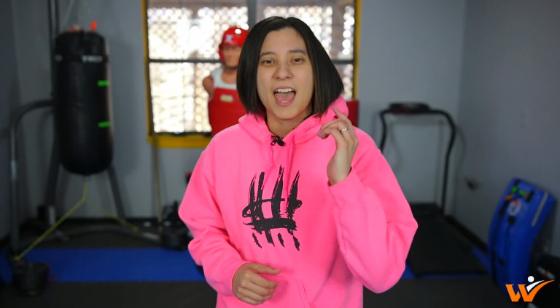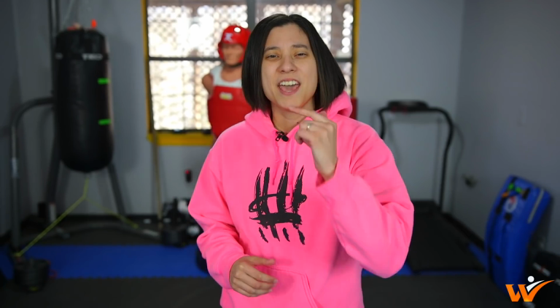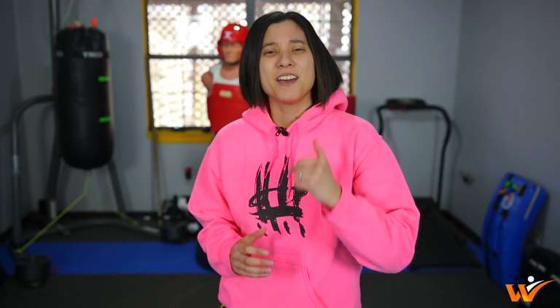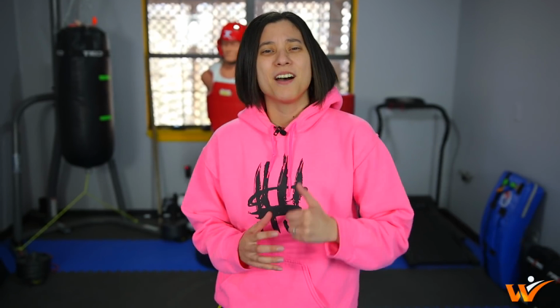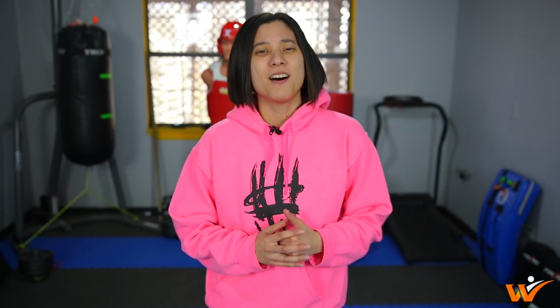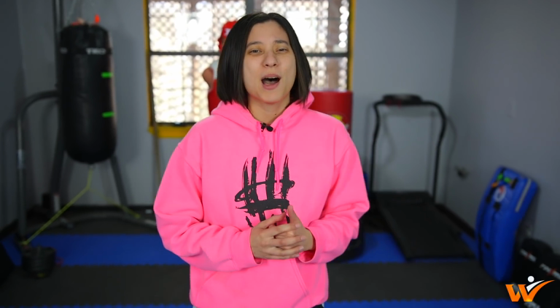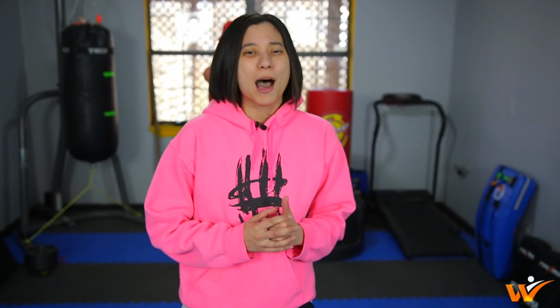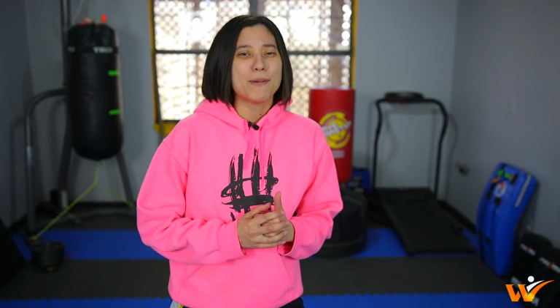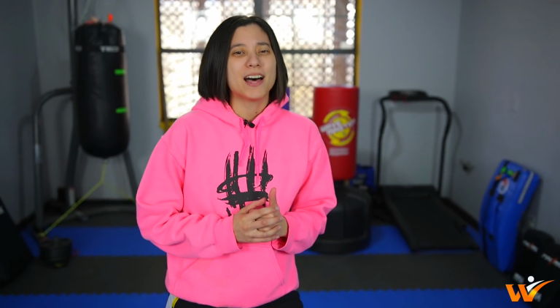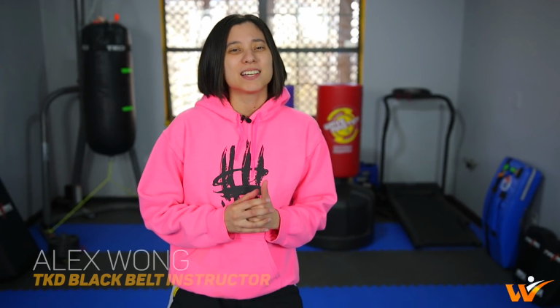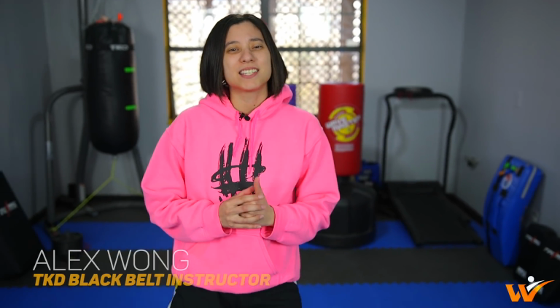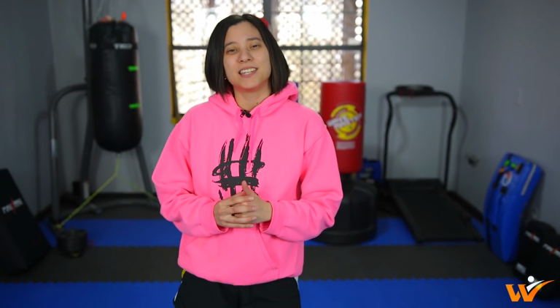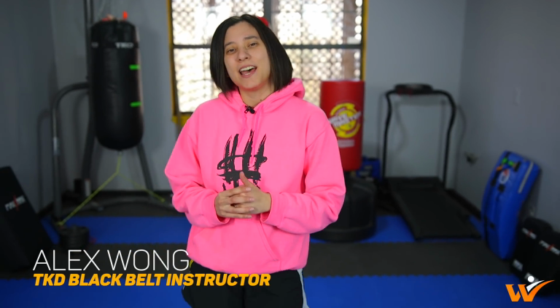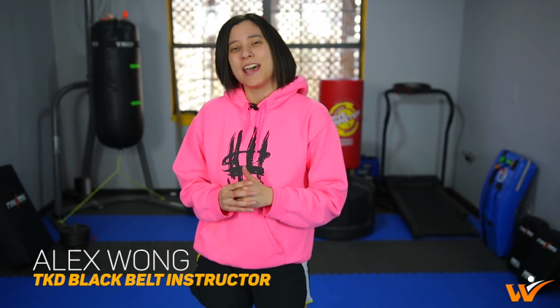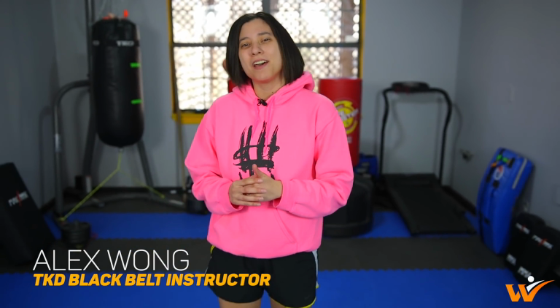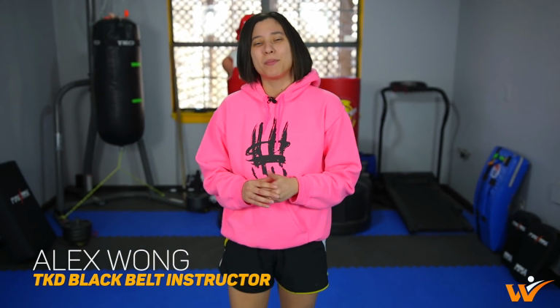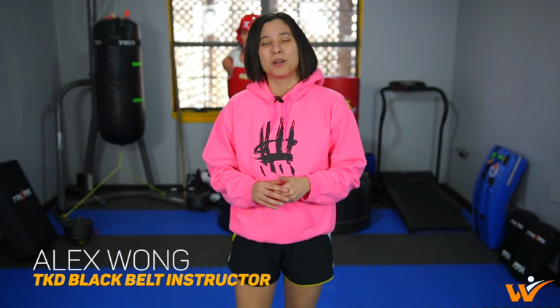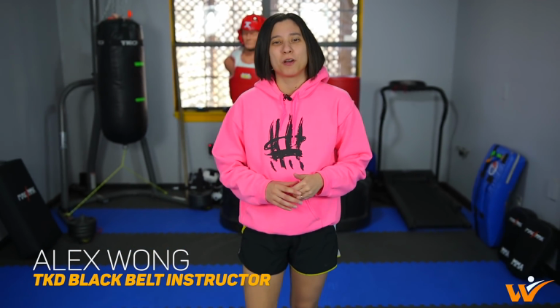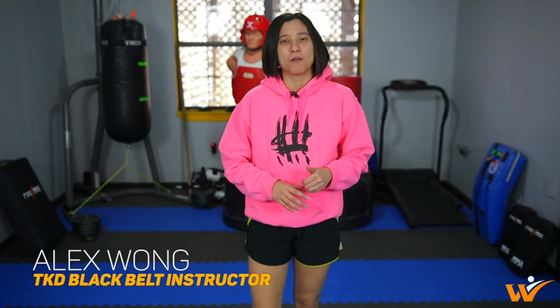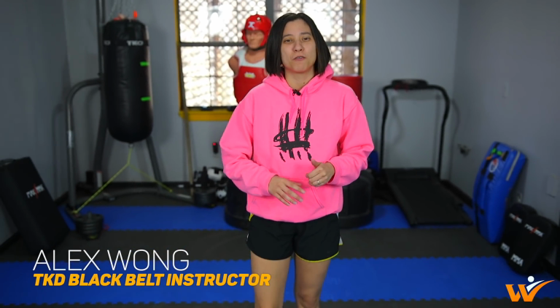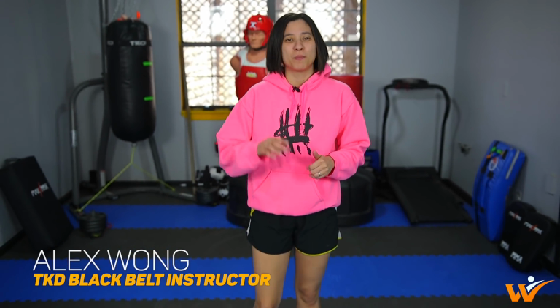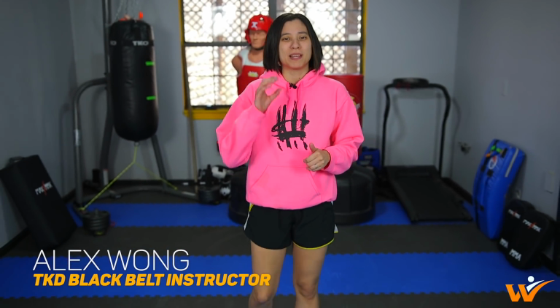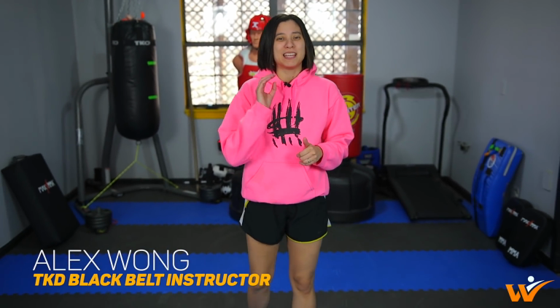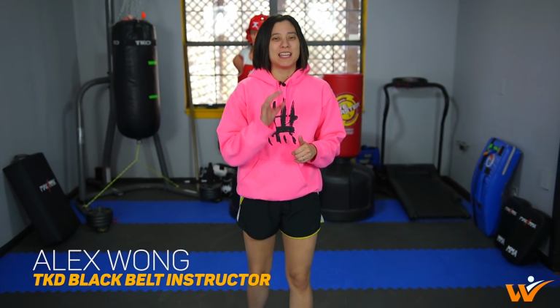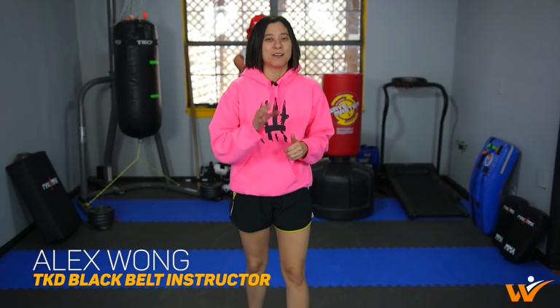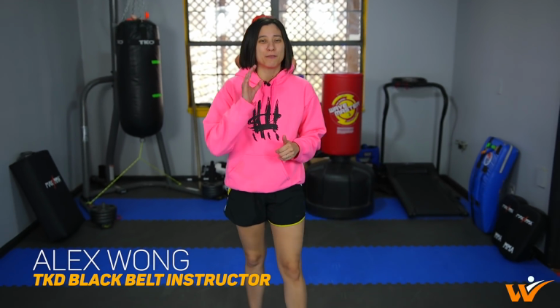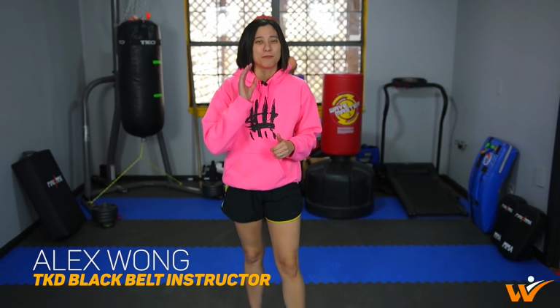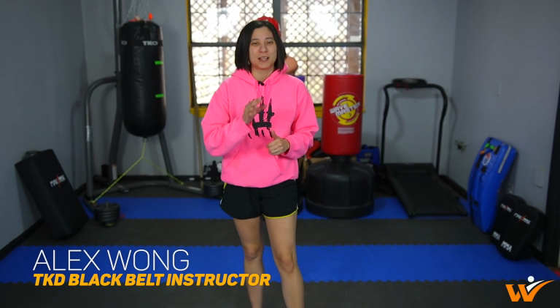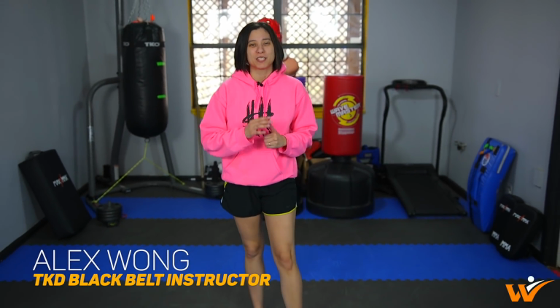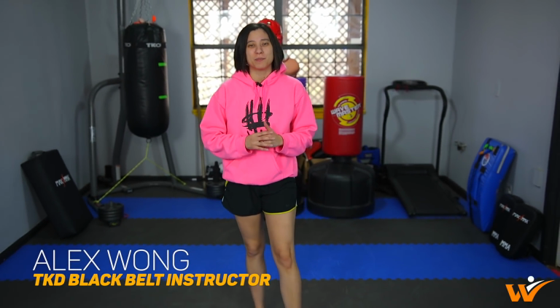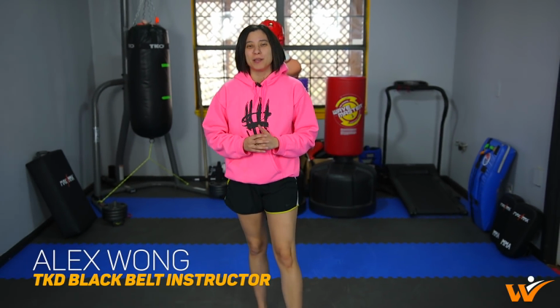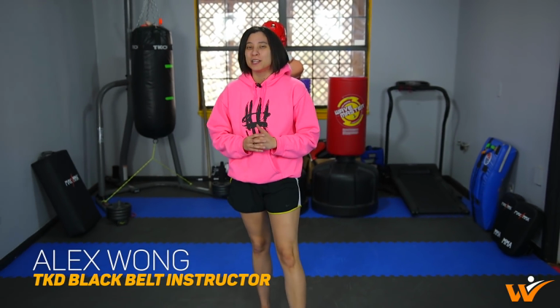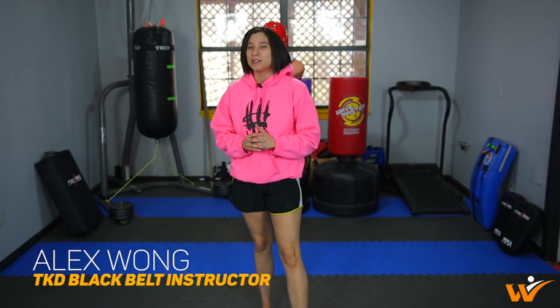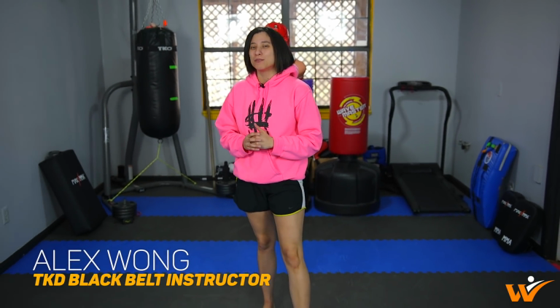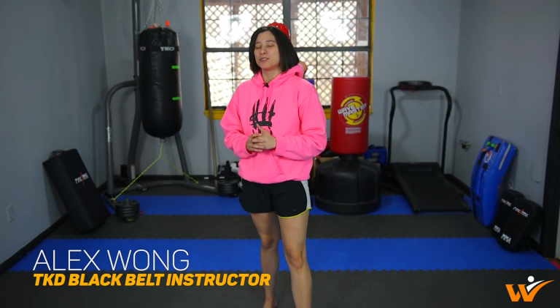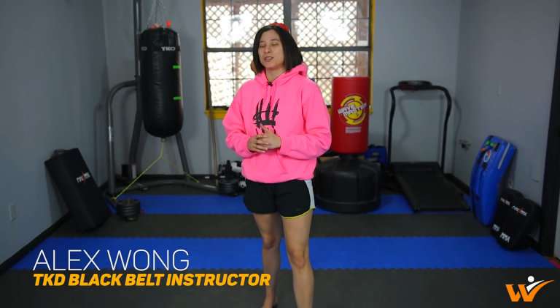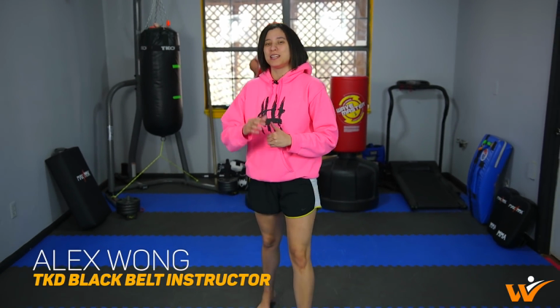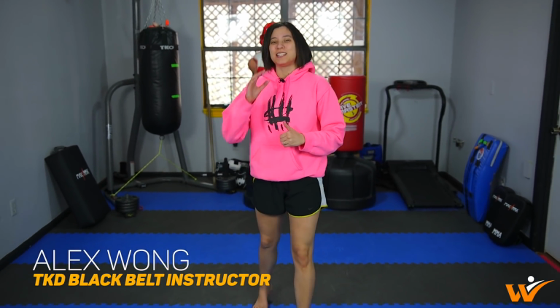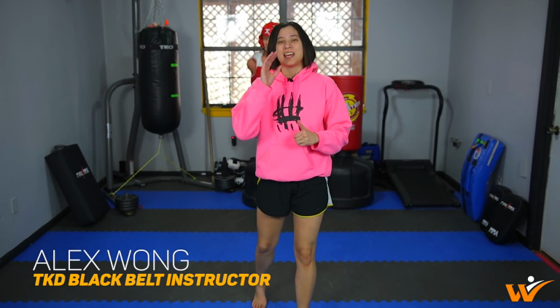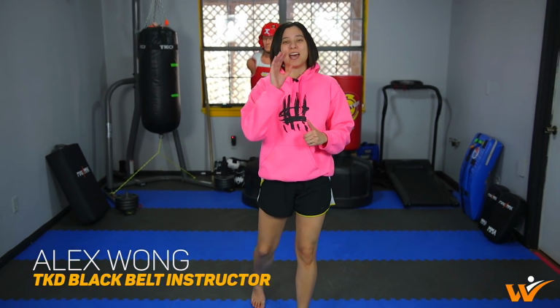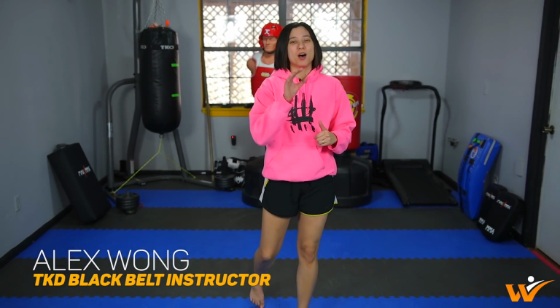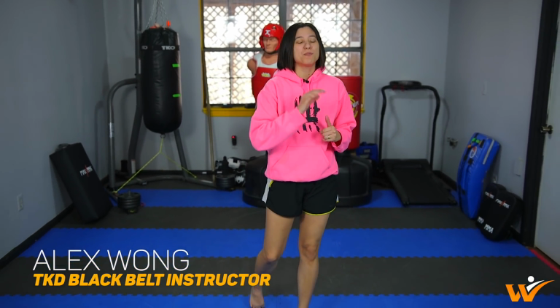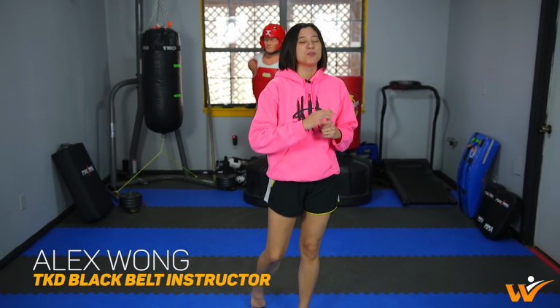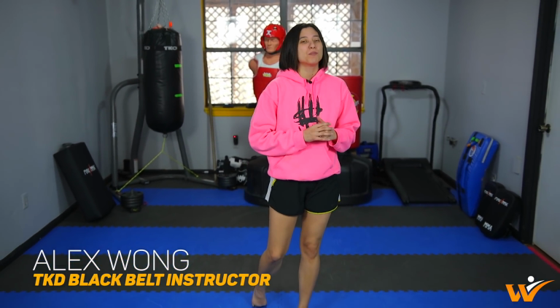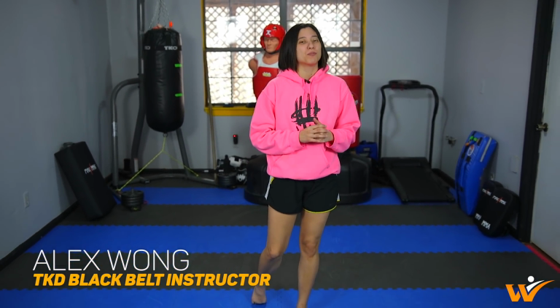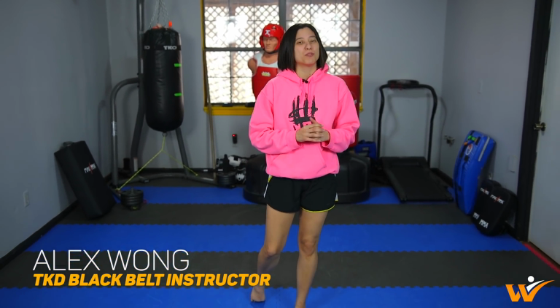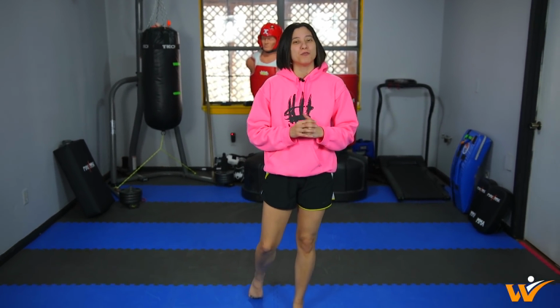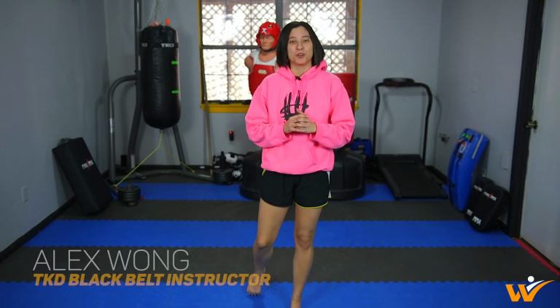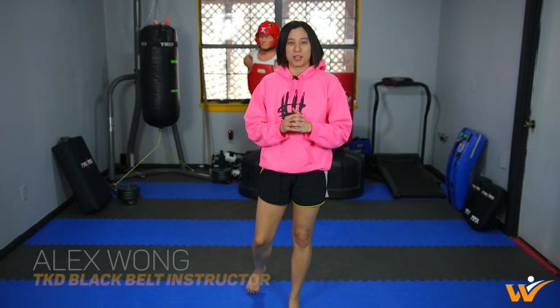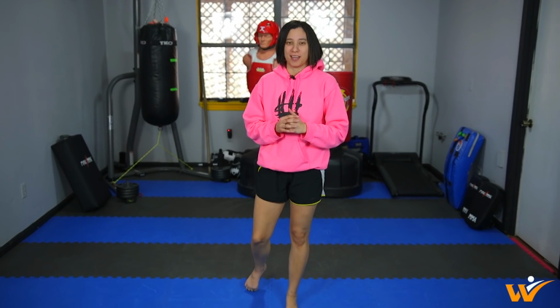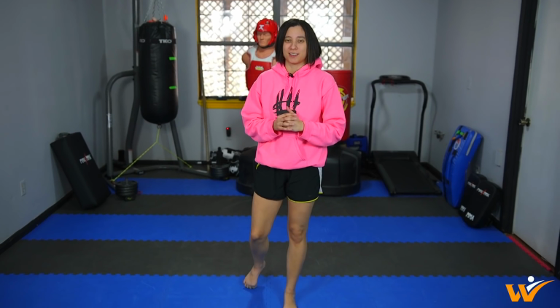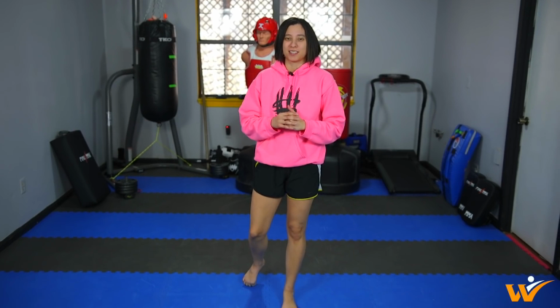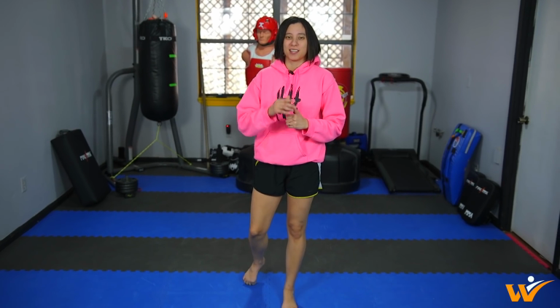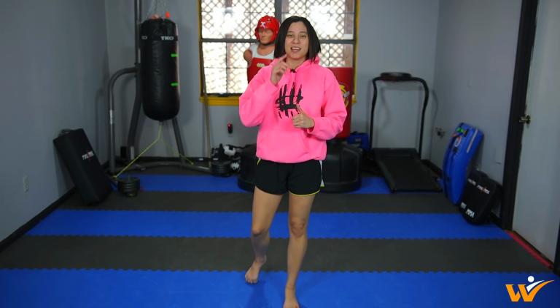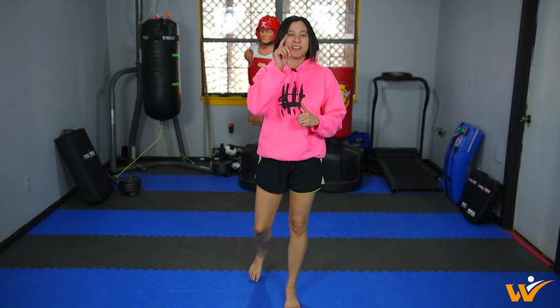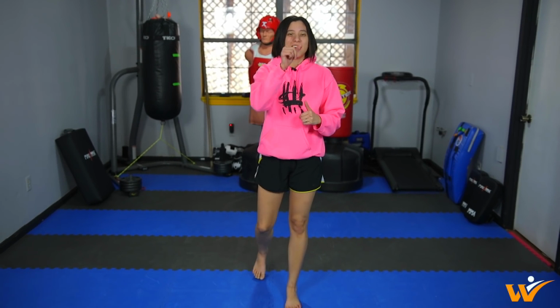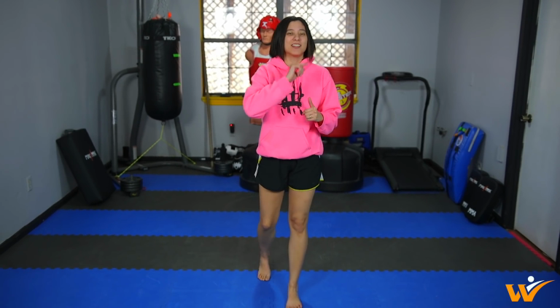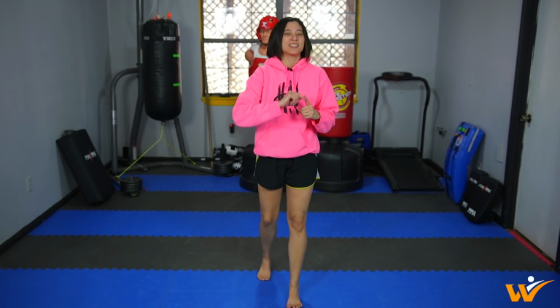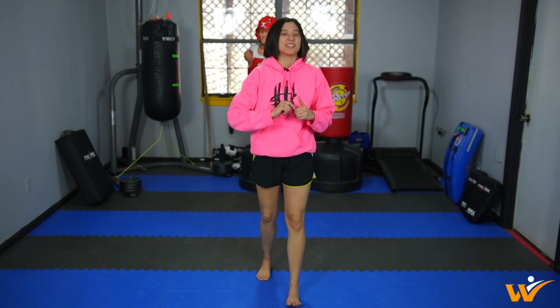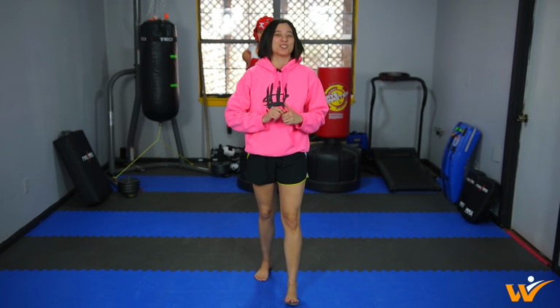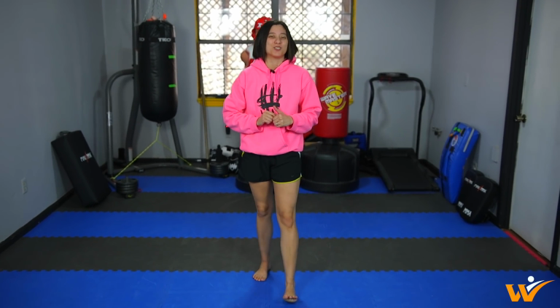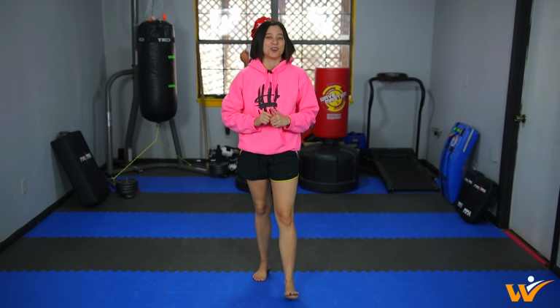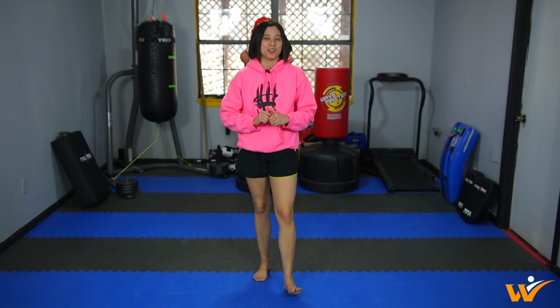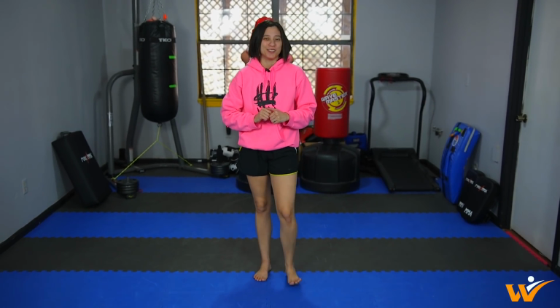Hey y'all, I'm Alex. Today I'm going to go over a beginner flexibility routine to help you improve your kicks. Now let's get started.